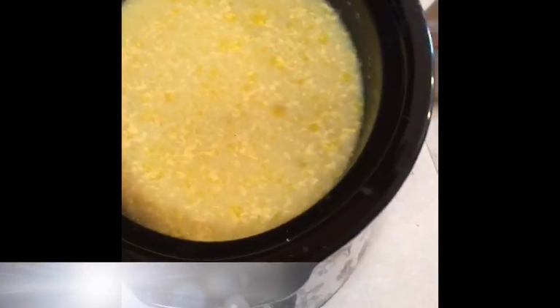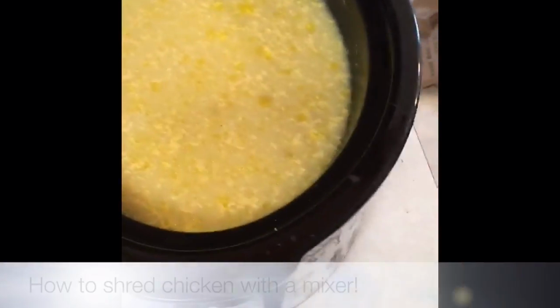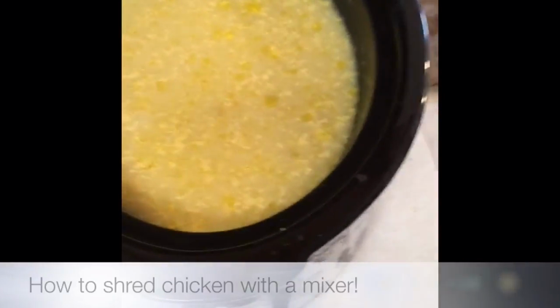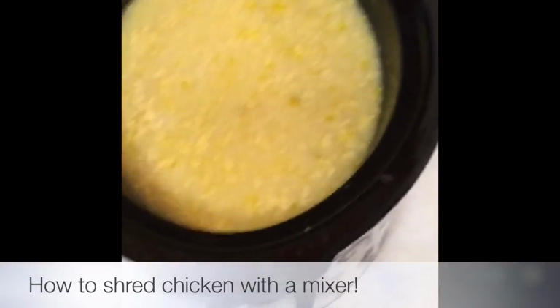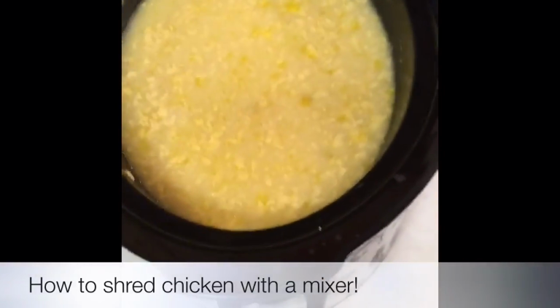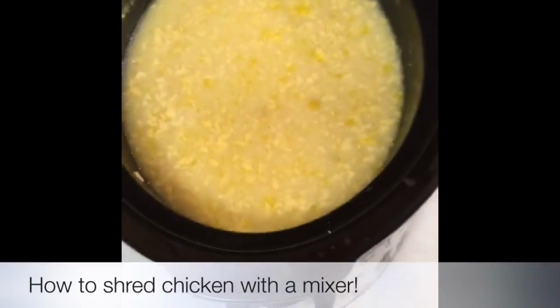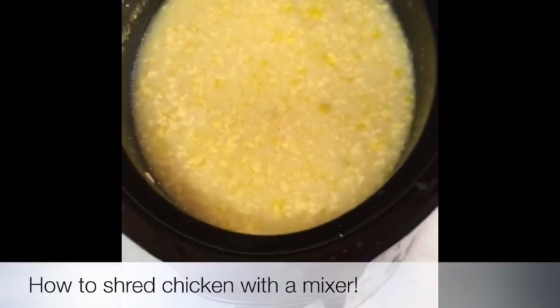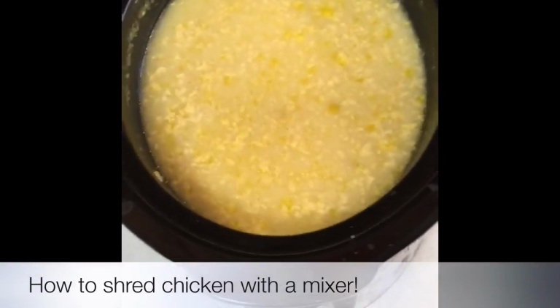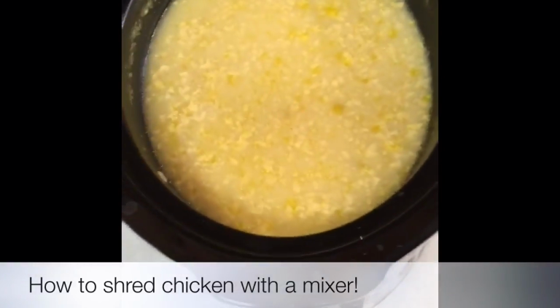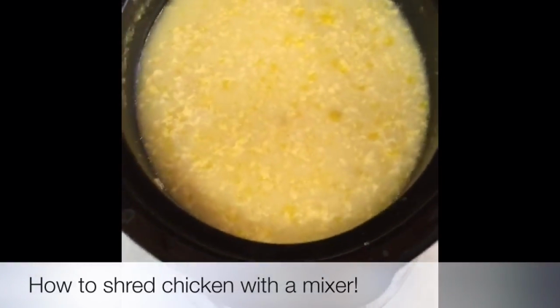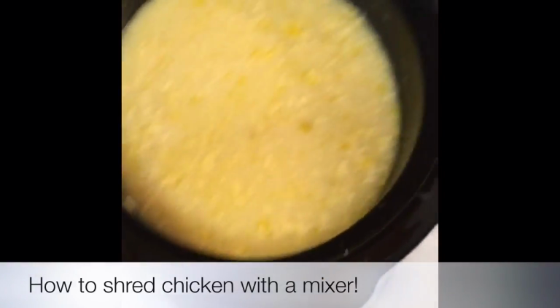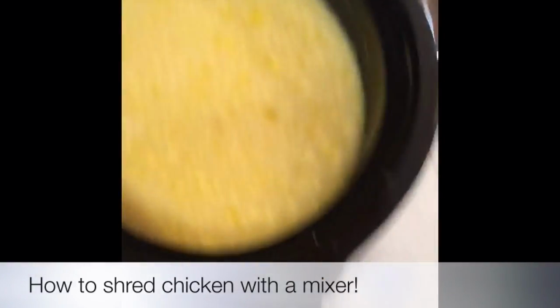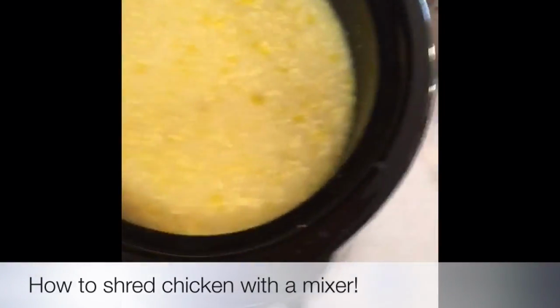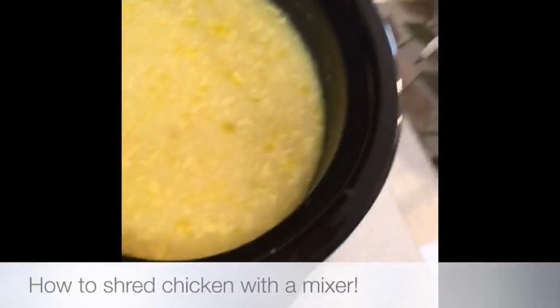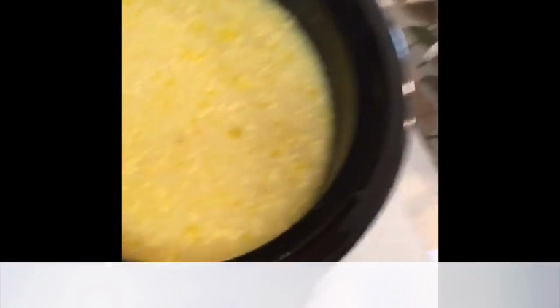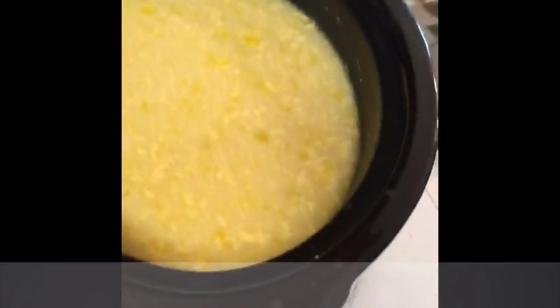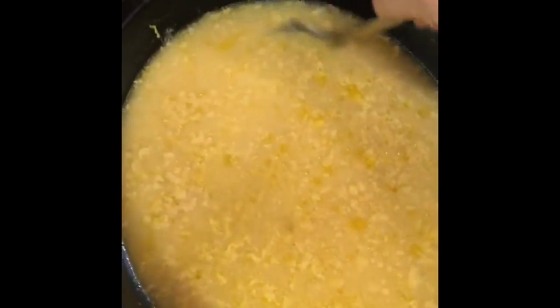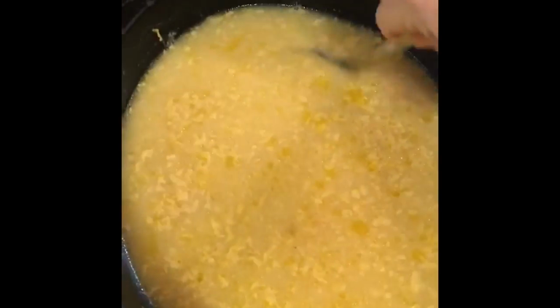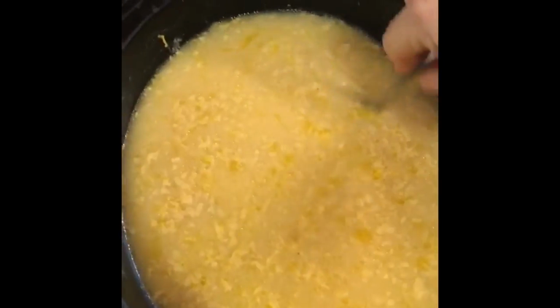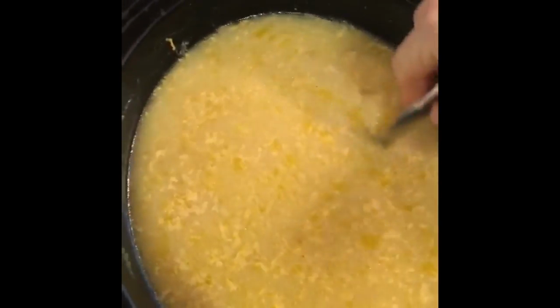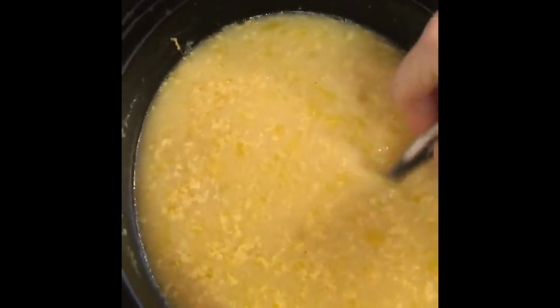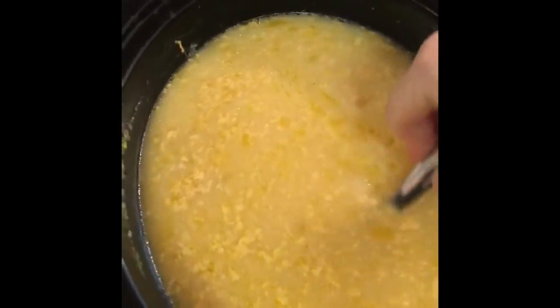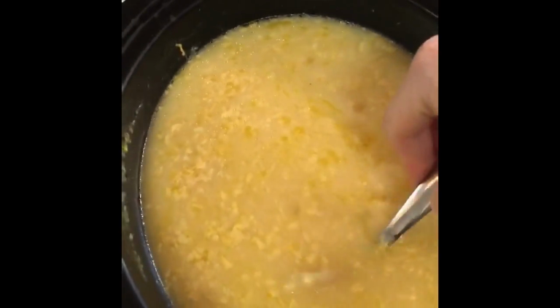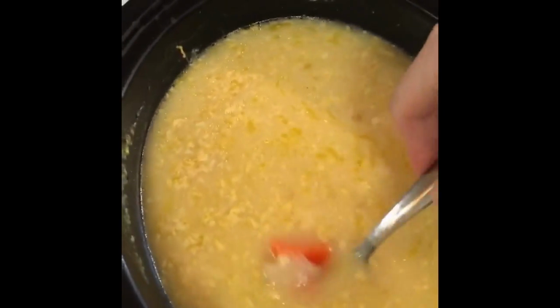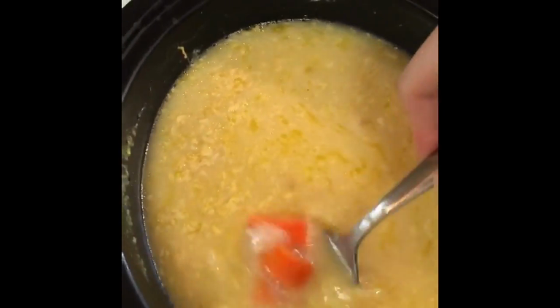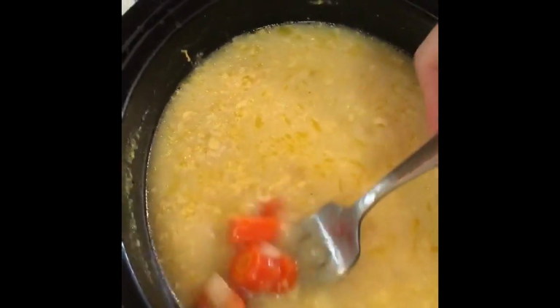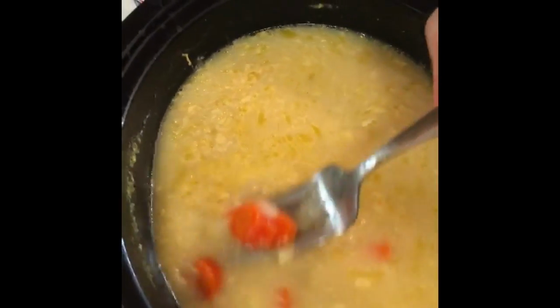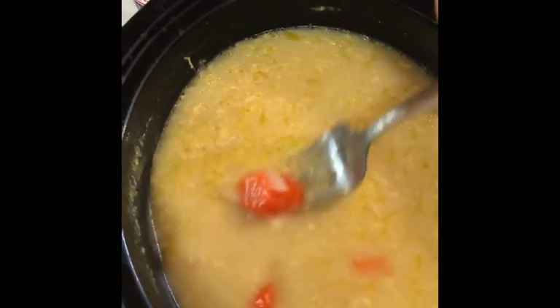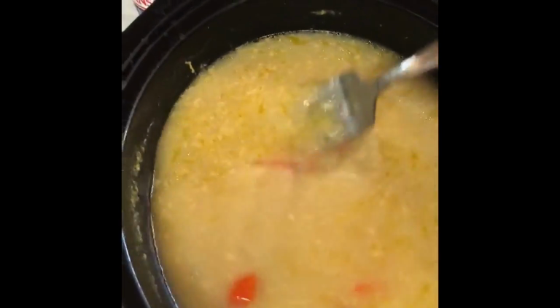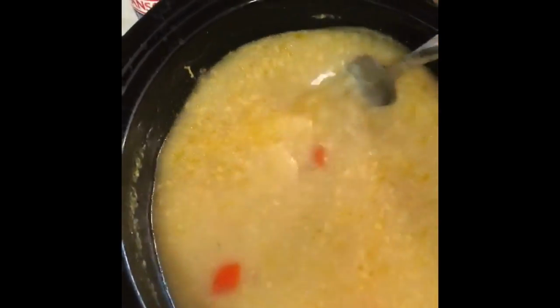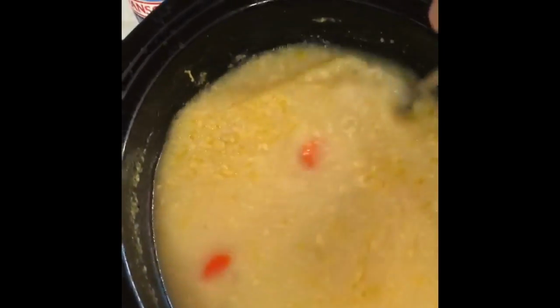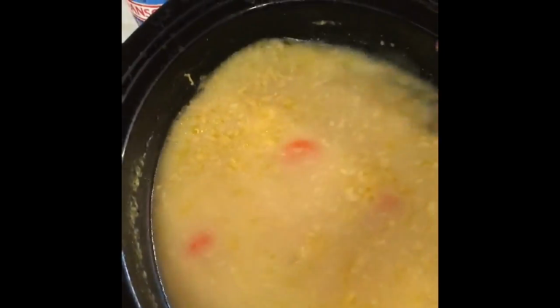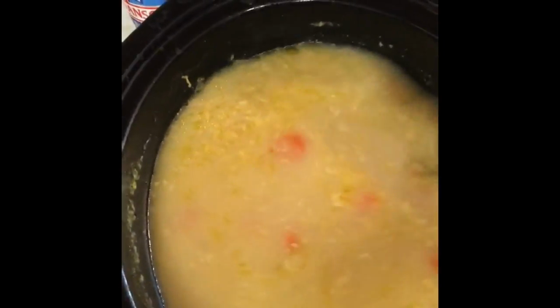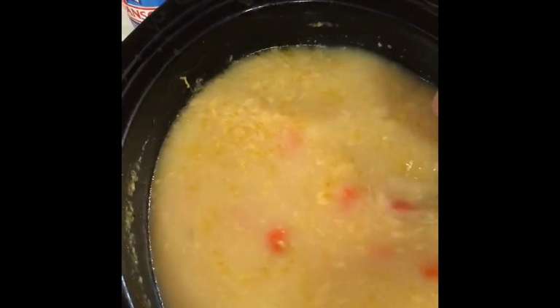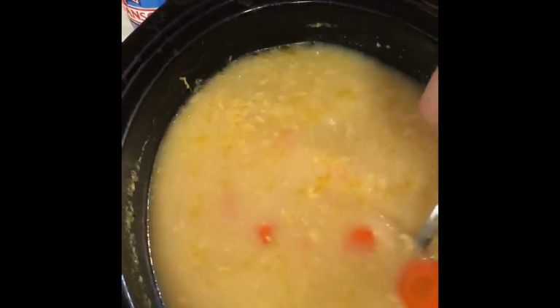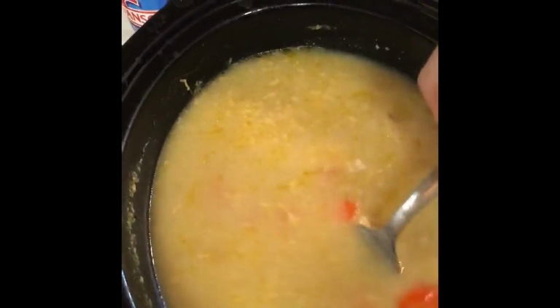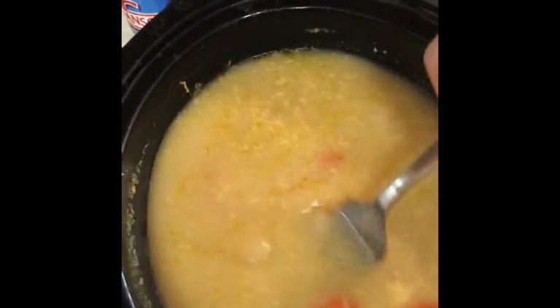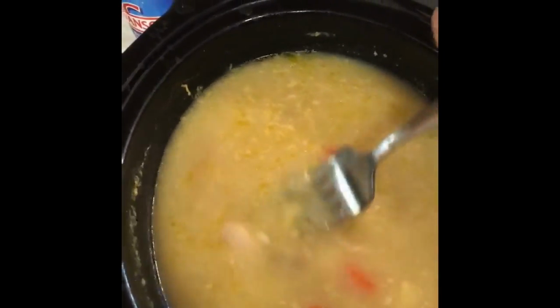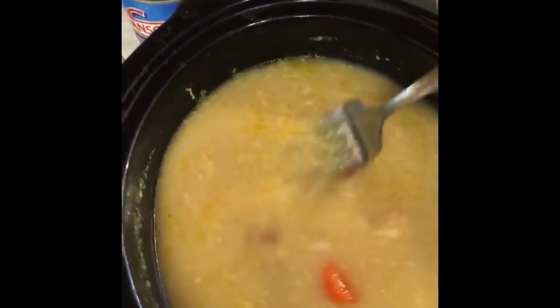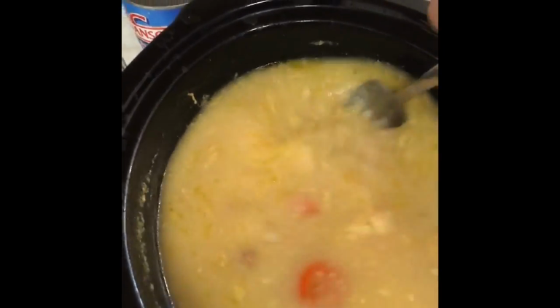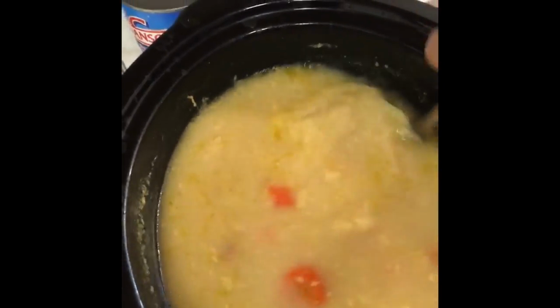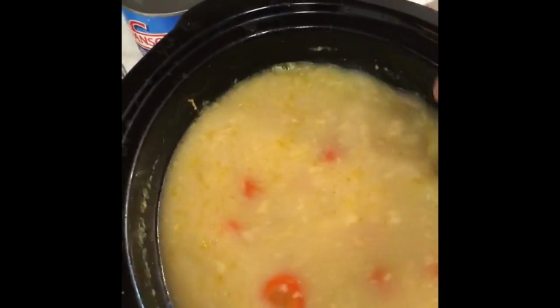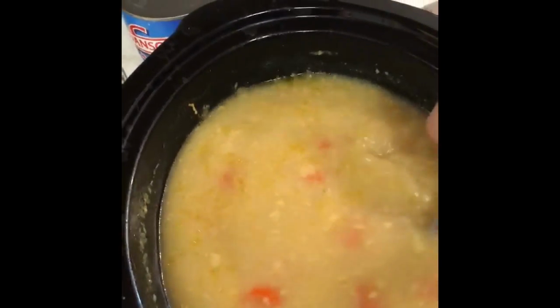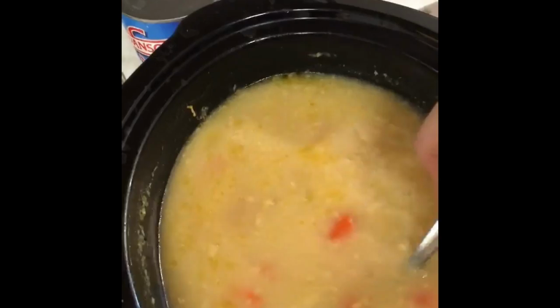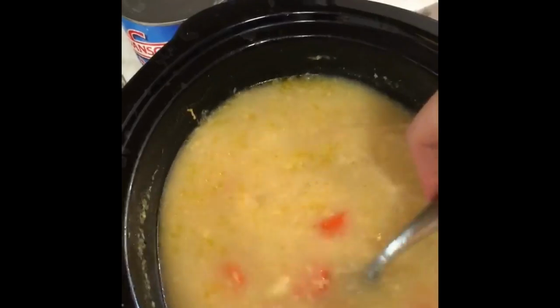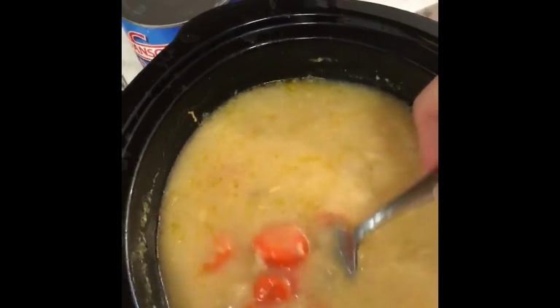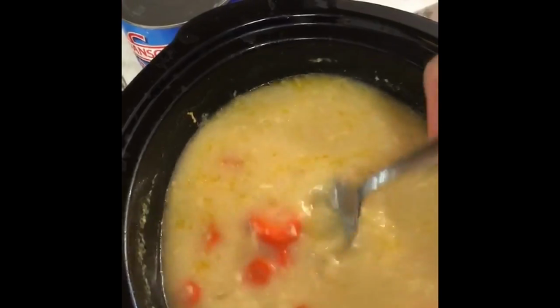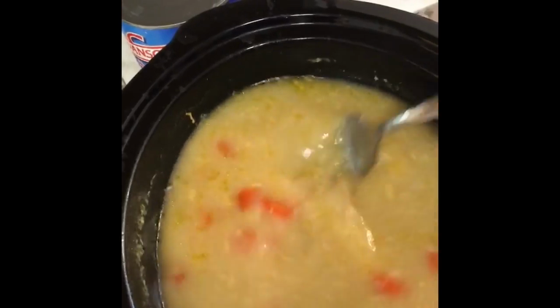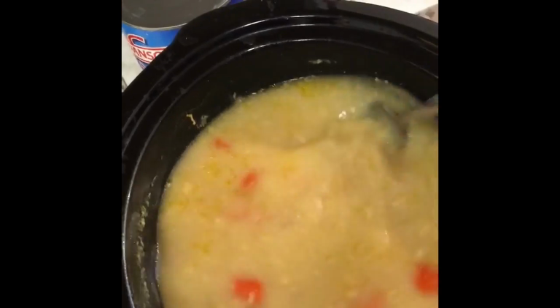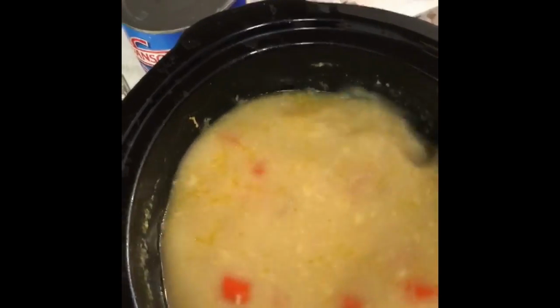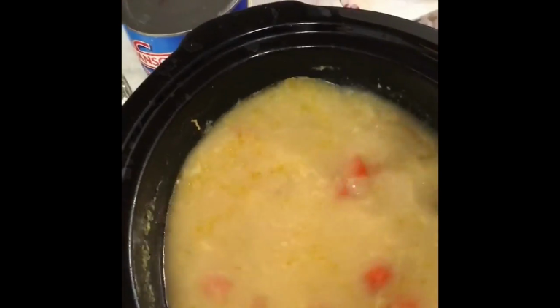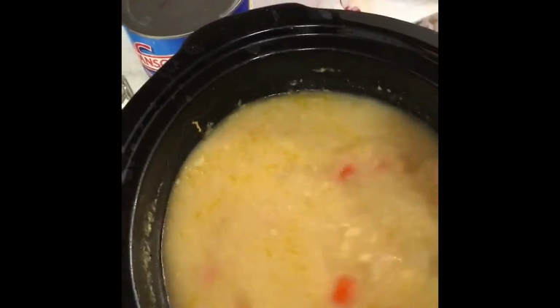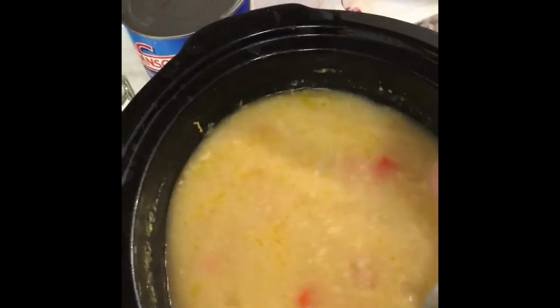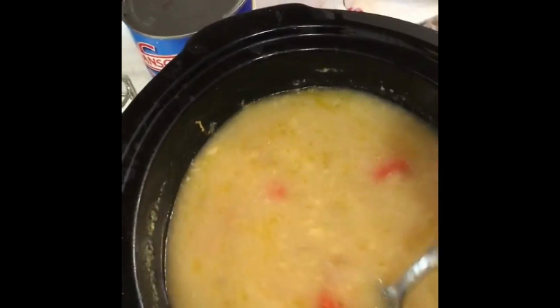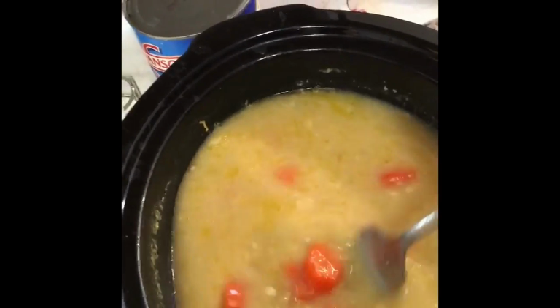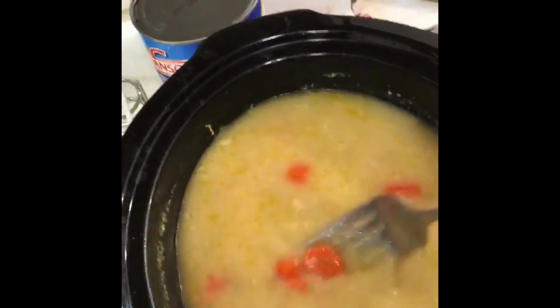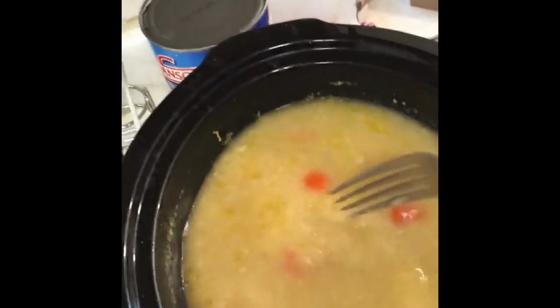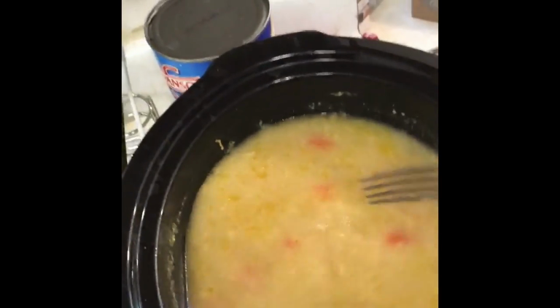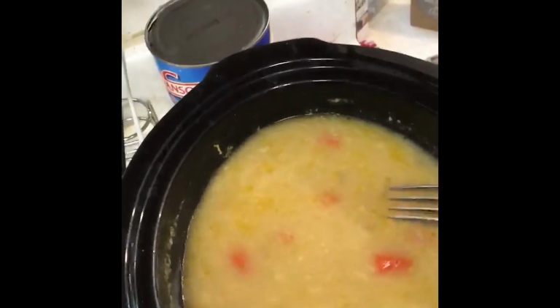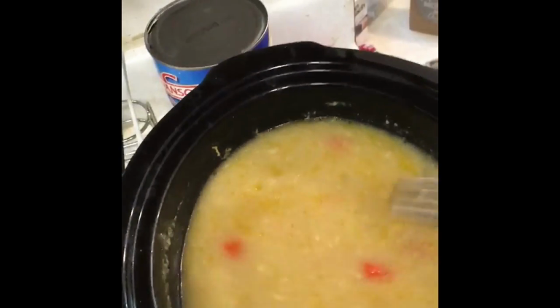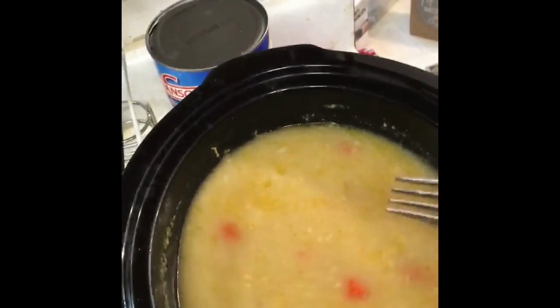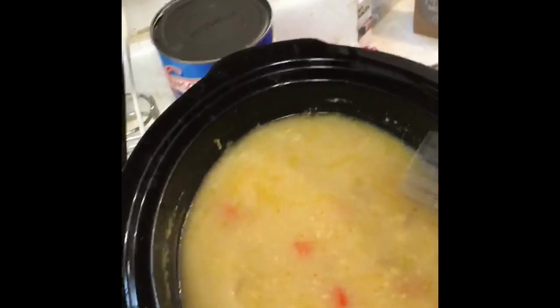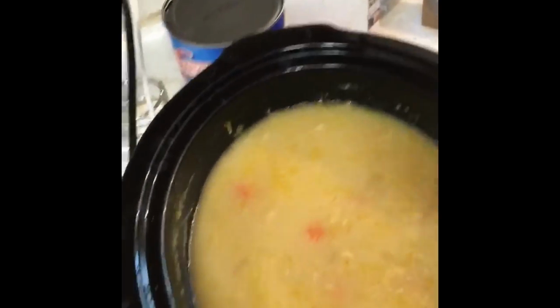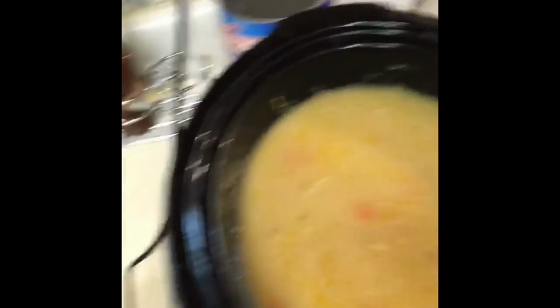Just making this quick video for you. This is the chicken and dumplings — it's got all the carrots and the onions and the broth and everything in there. It's been cooking all day.